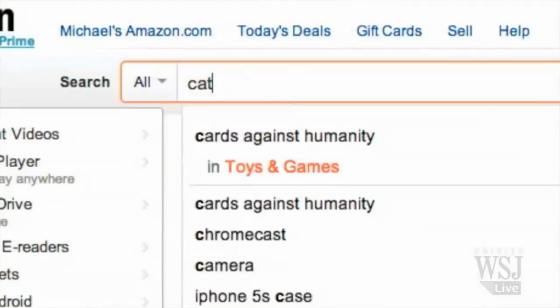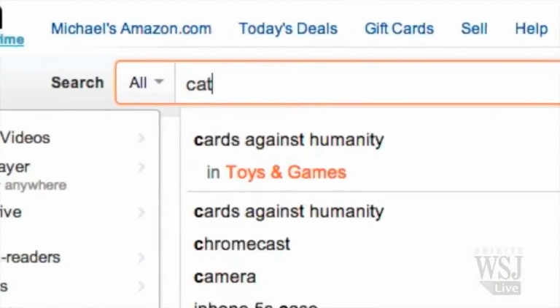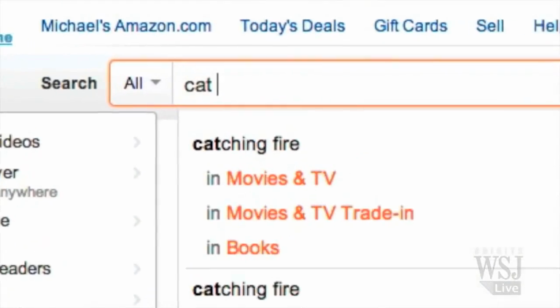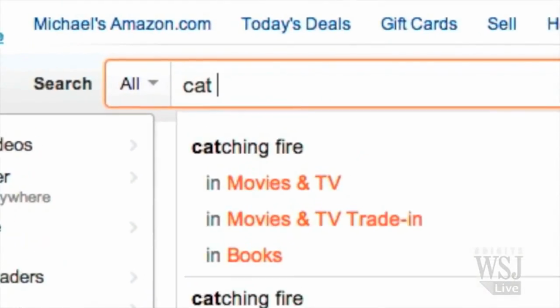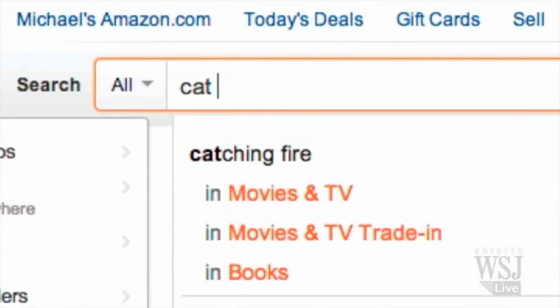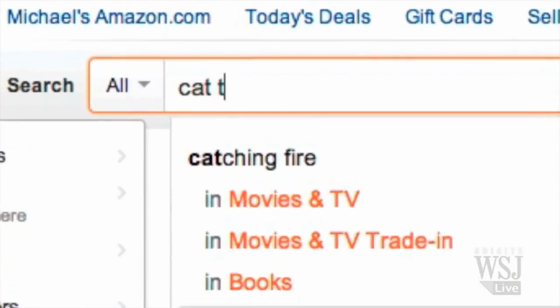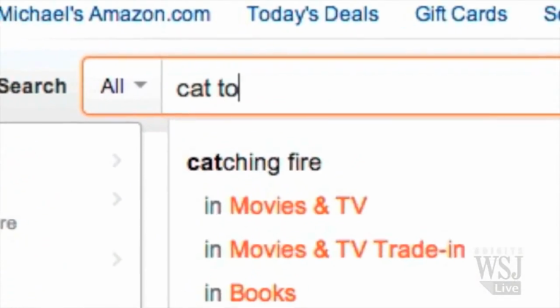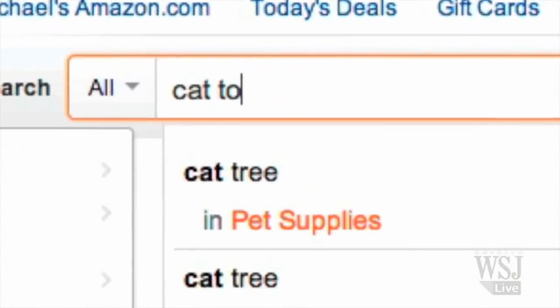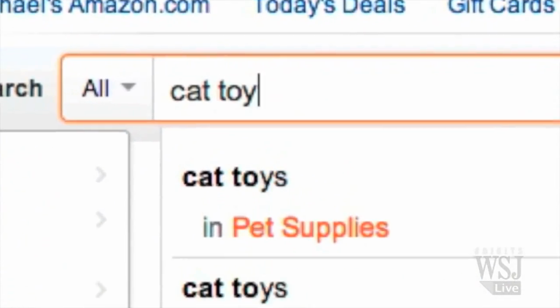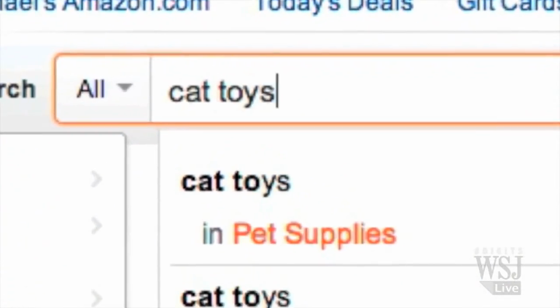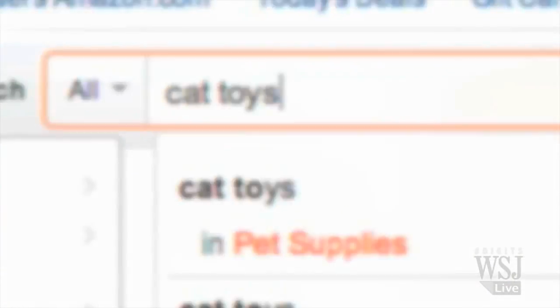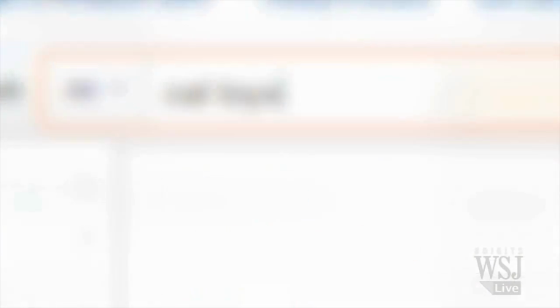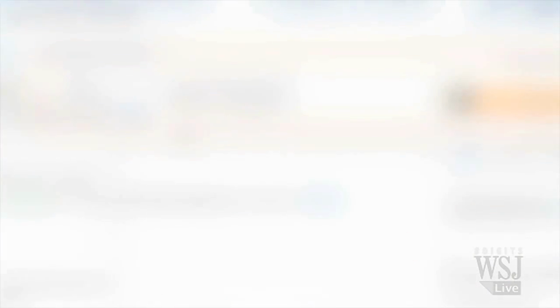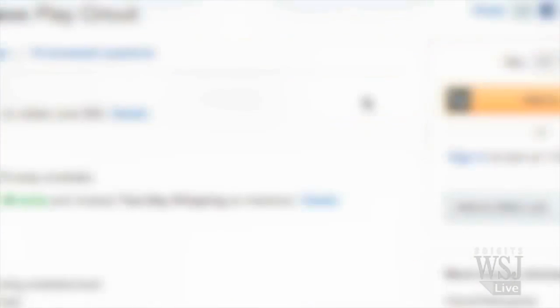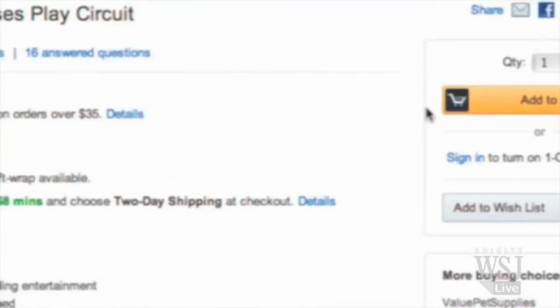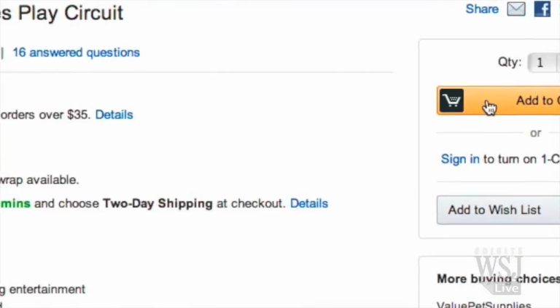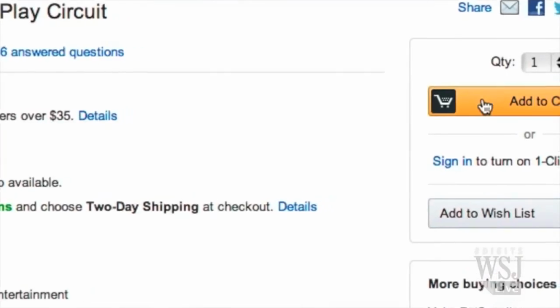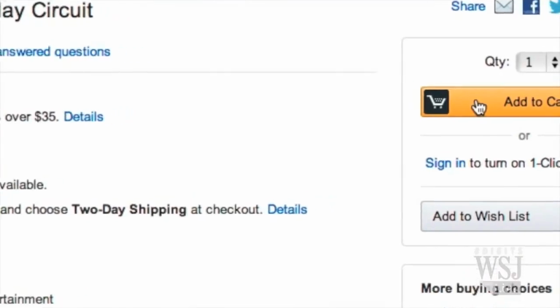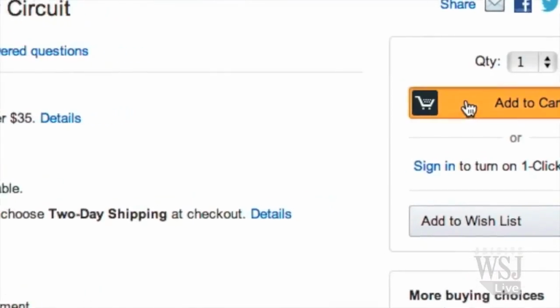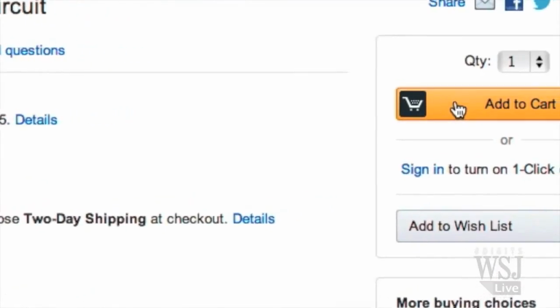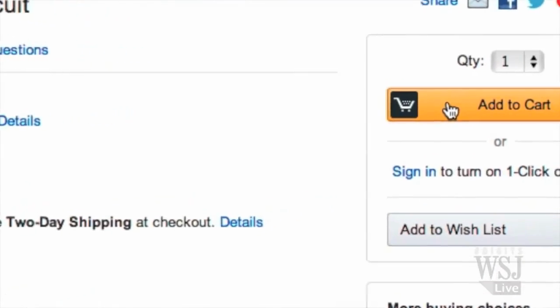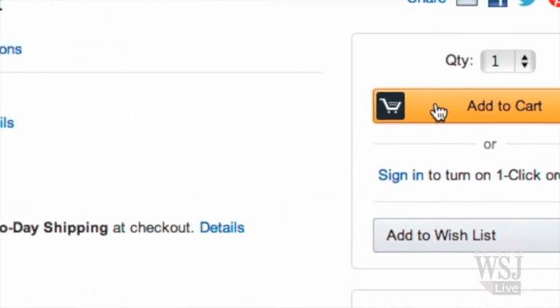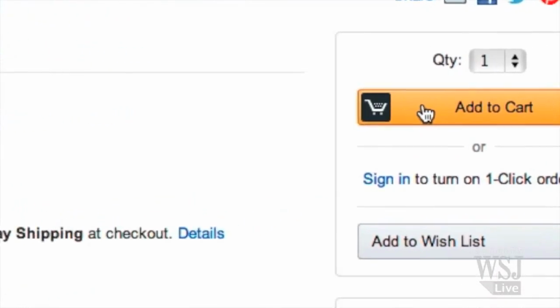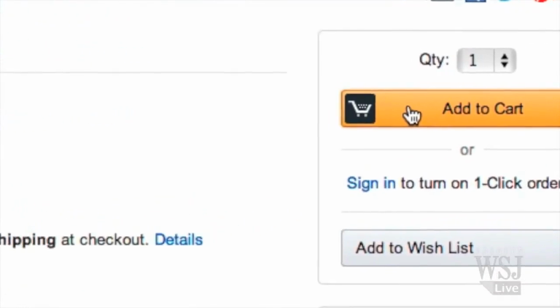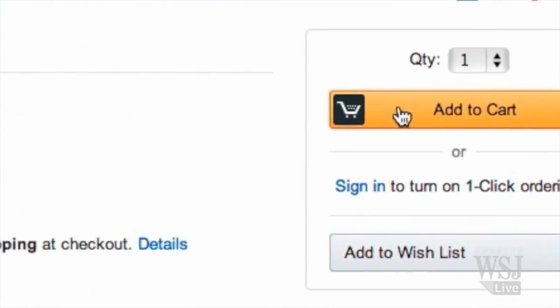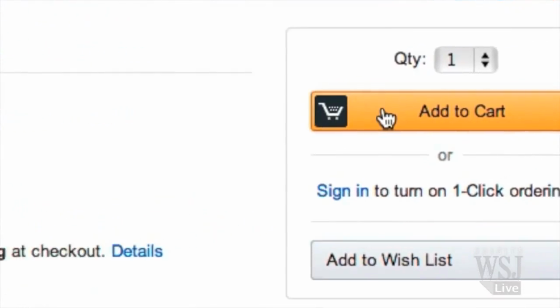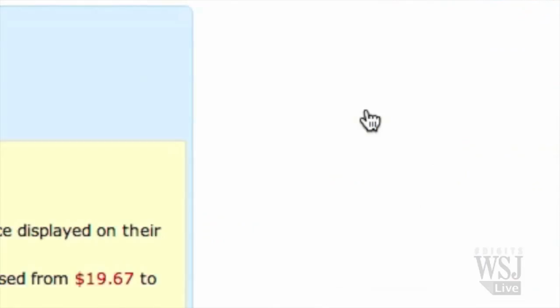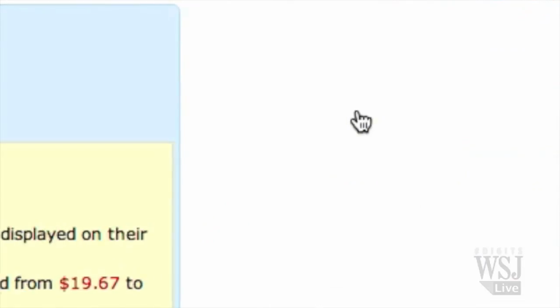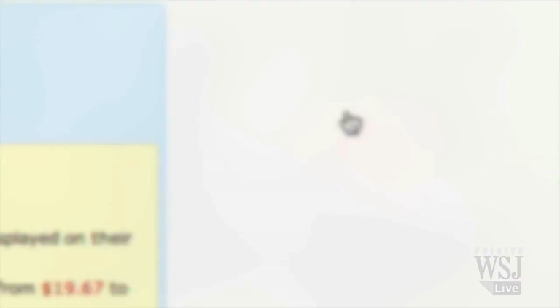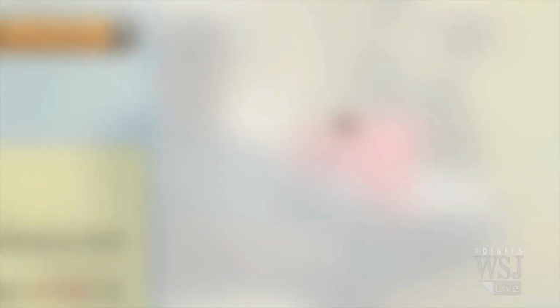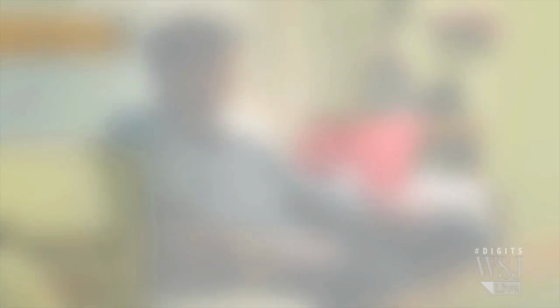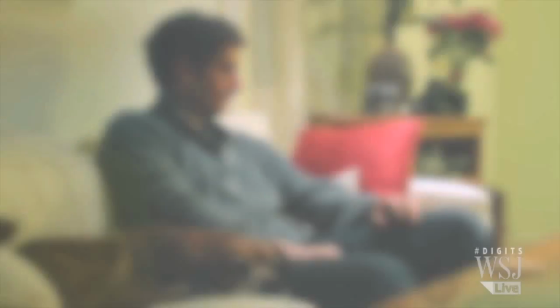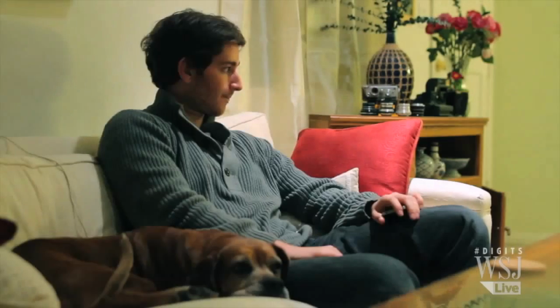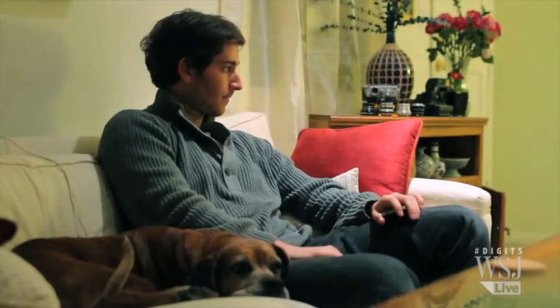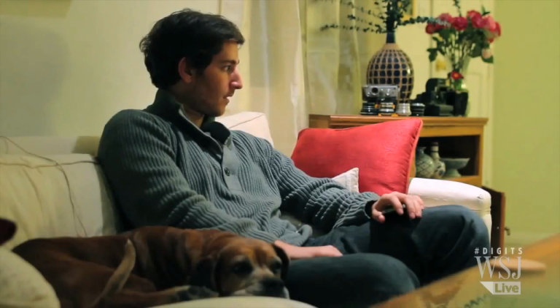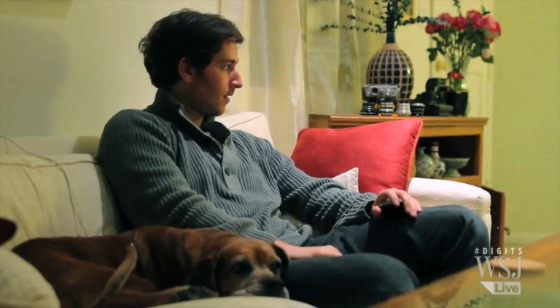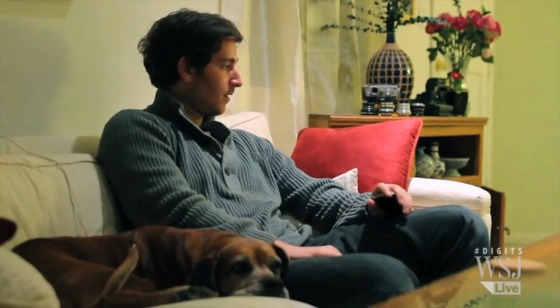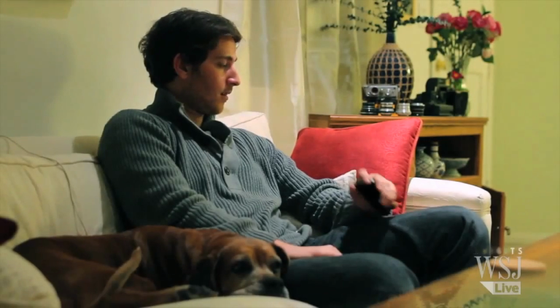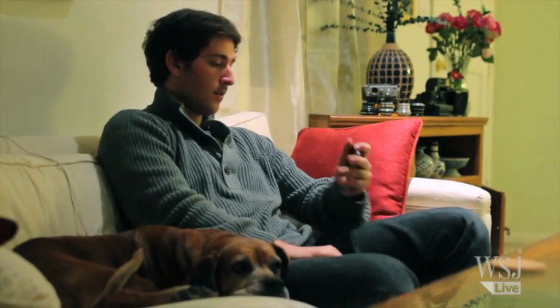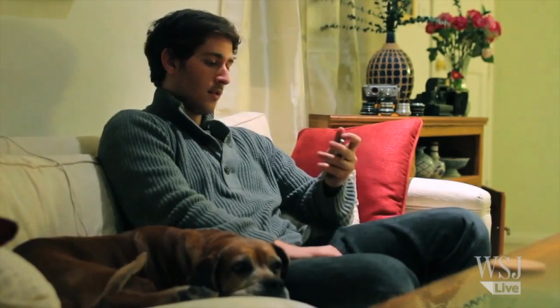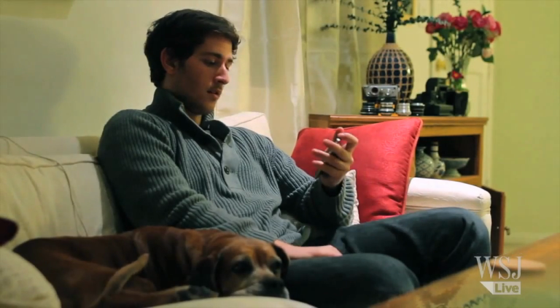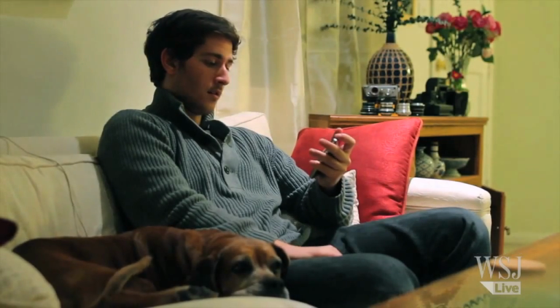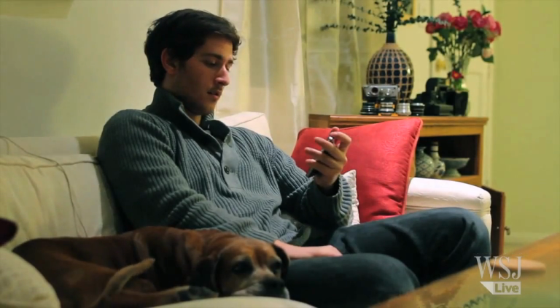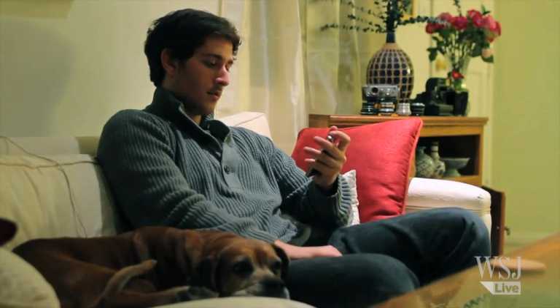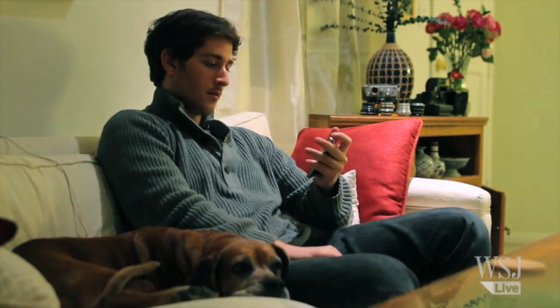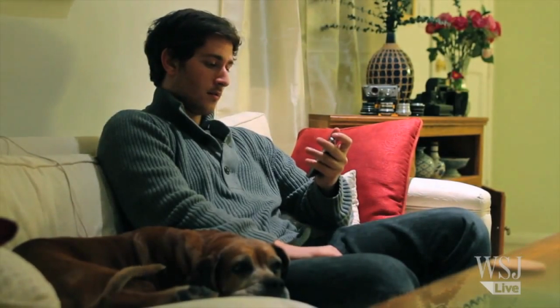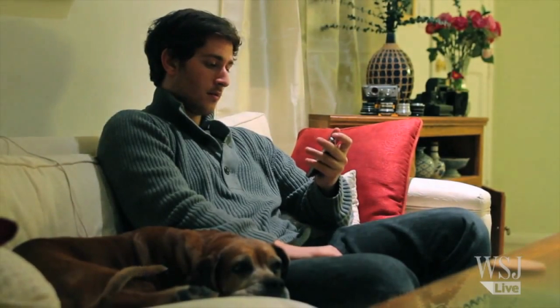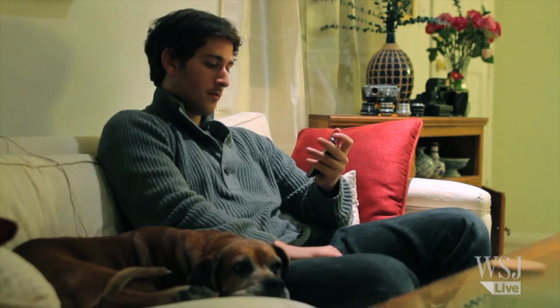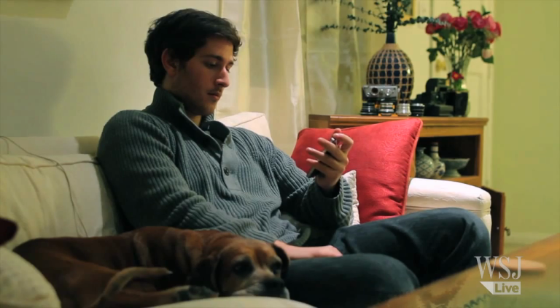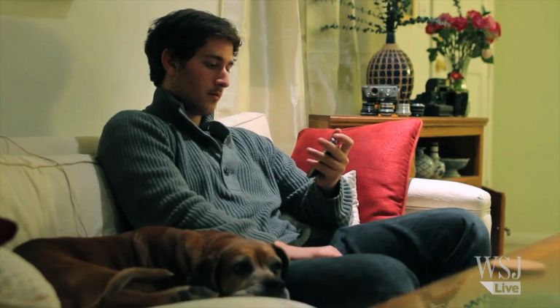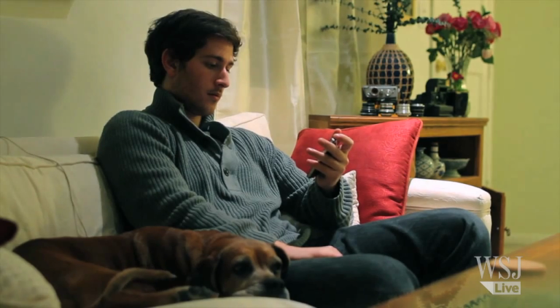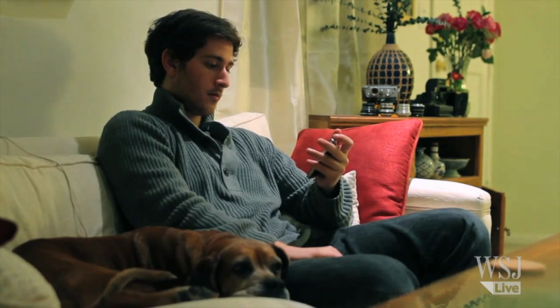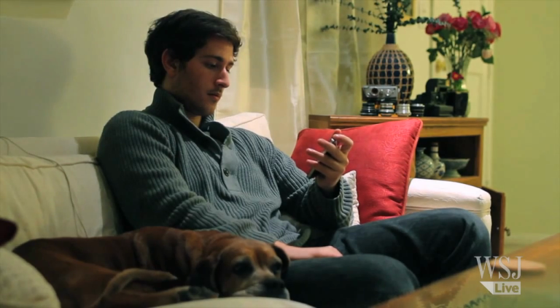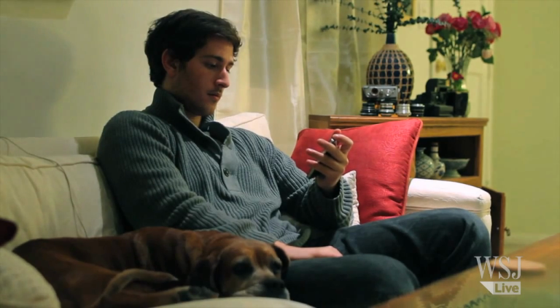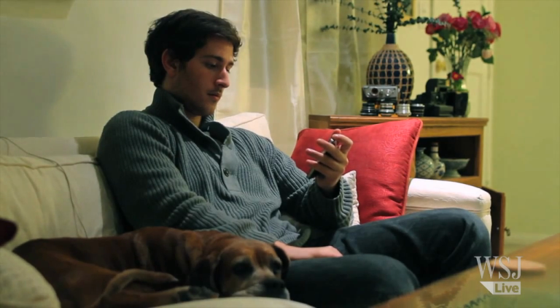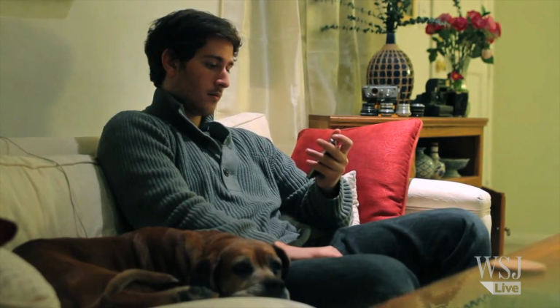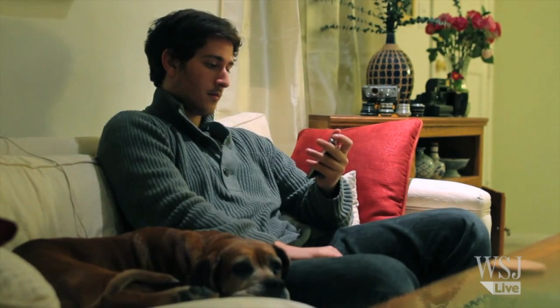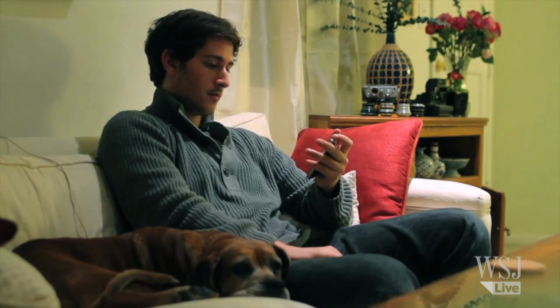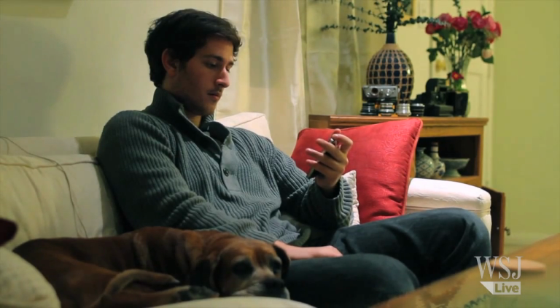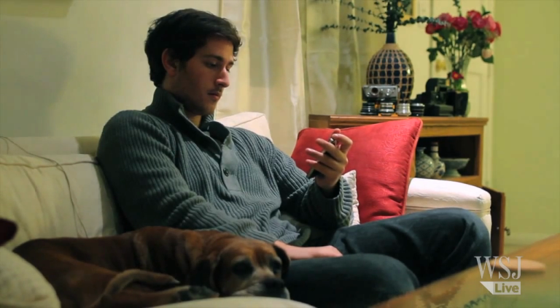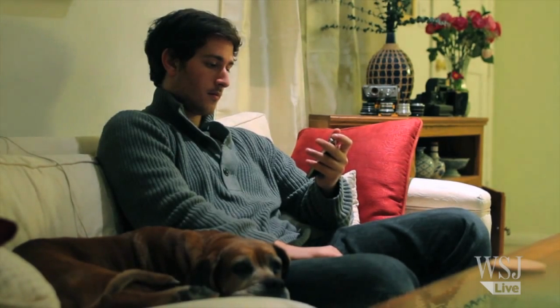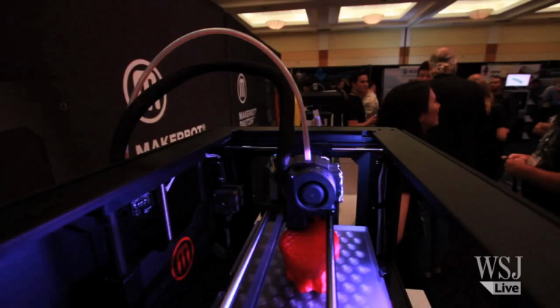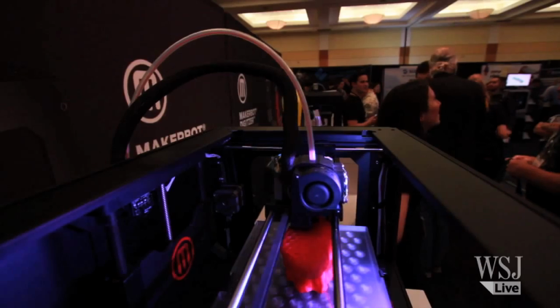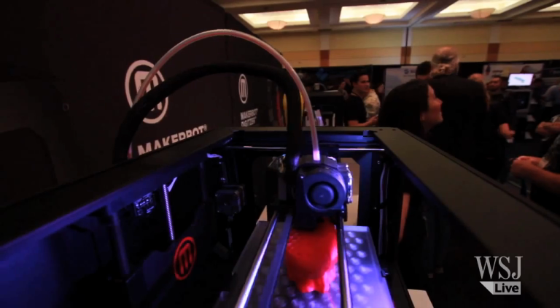Search. Buy. And wait? This is the plight of many internet shoppers.